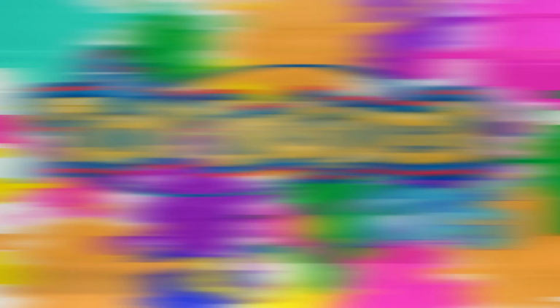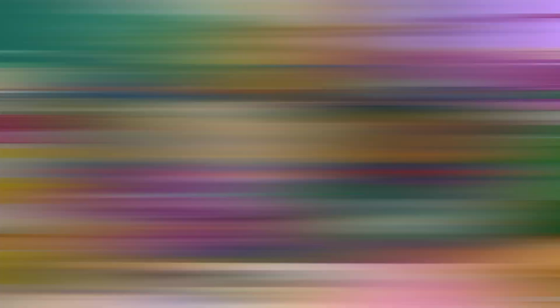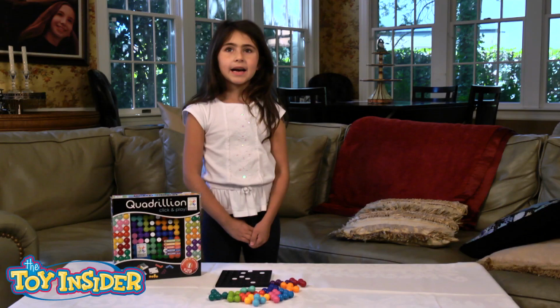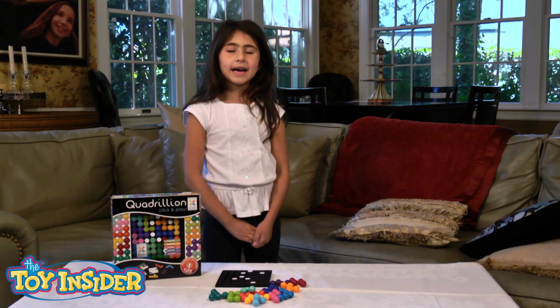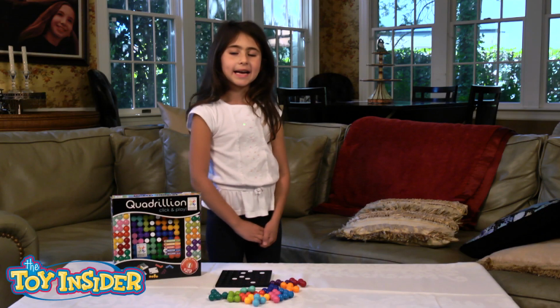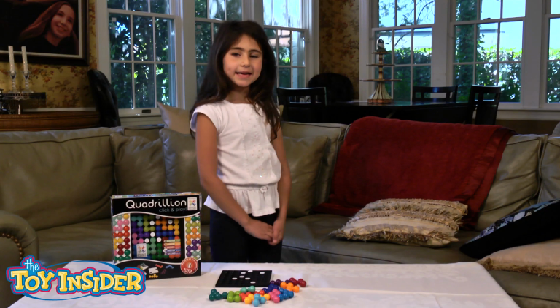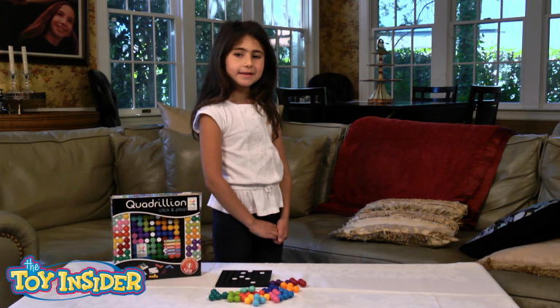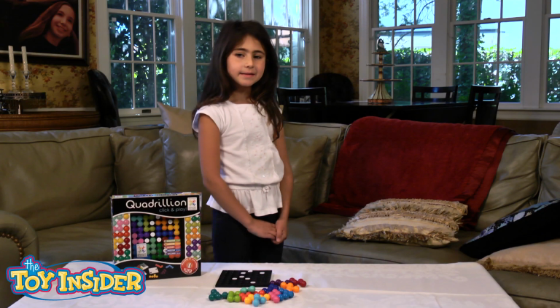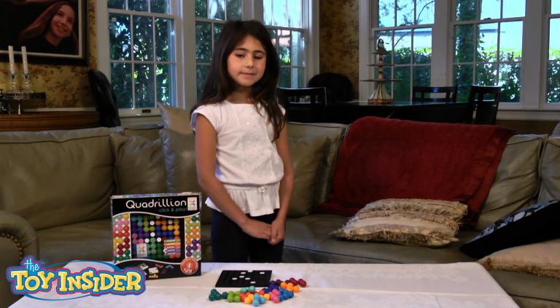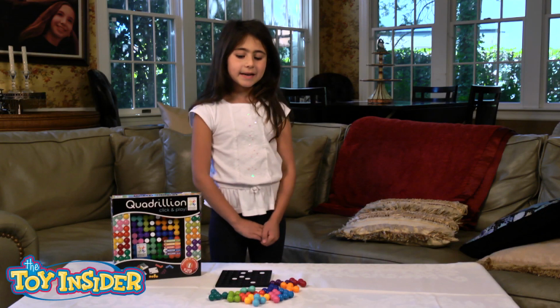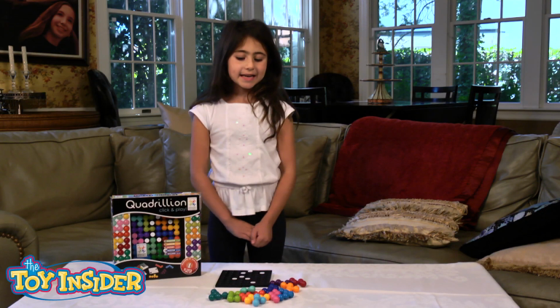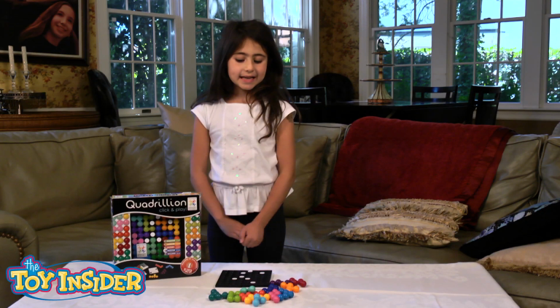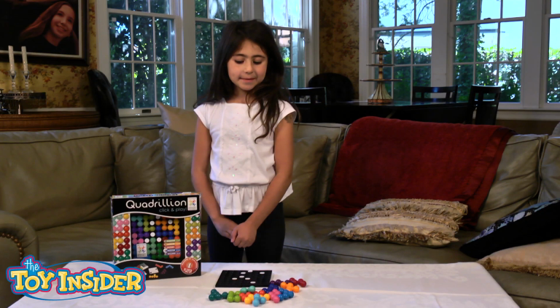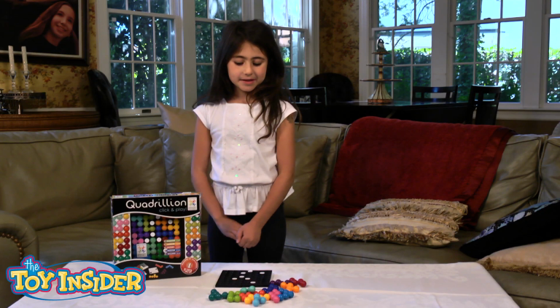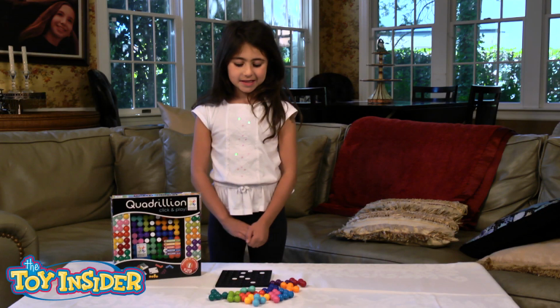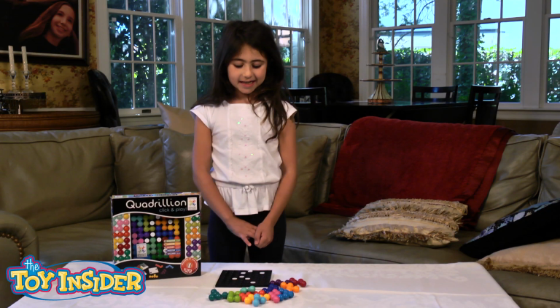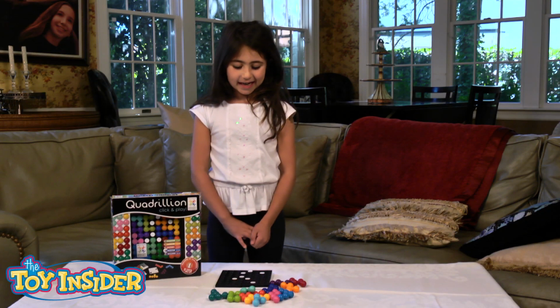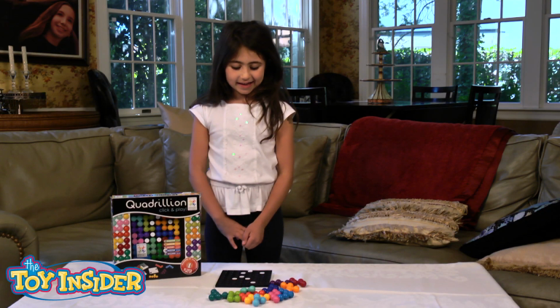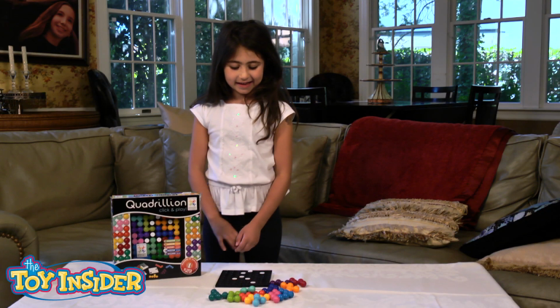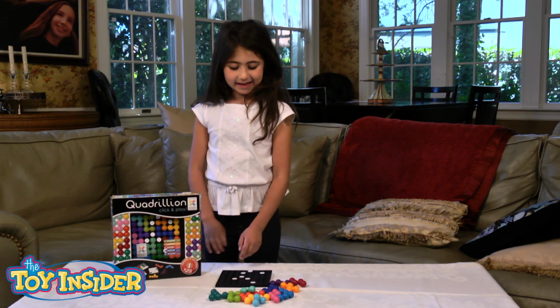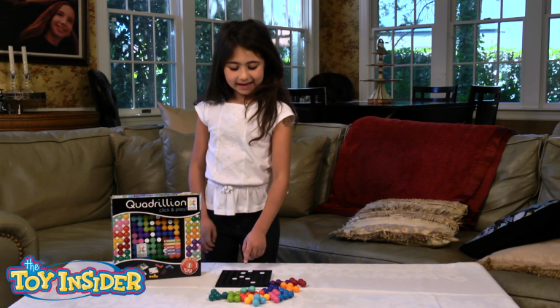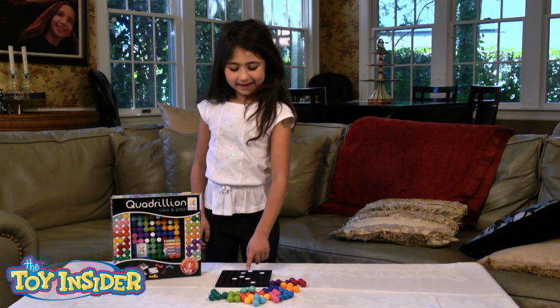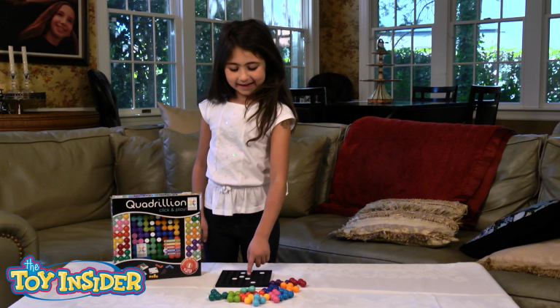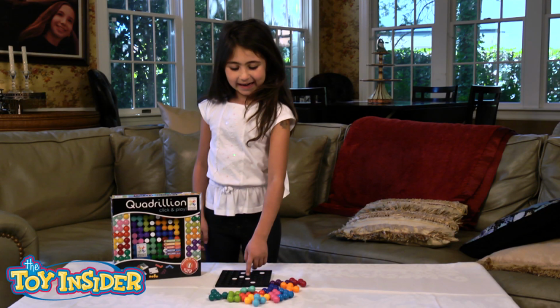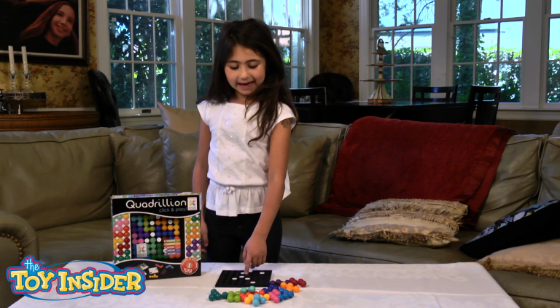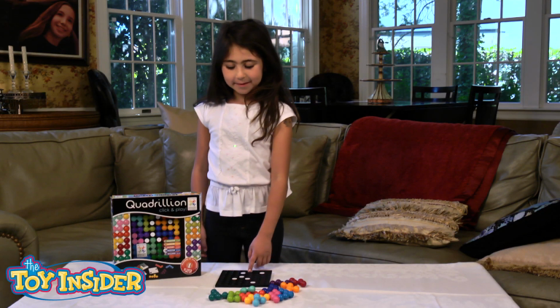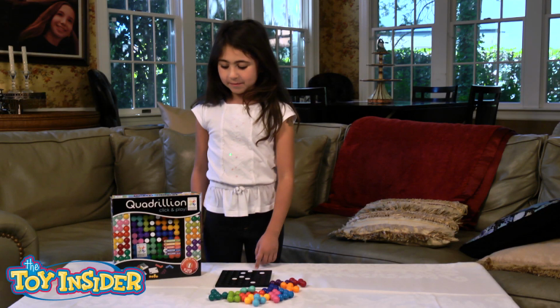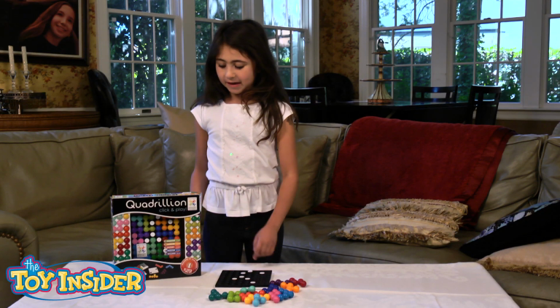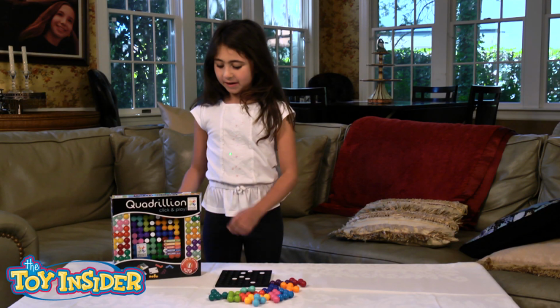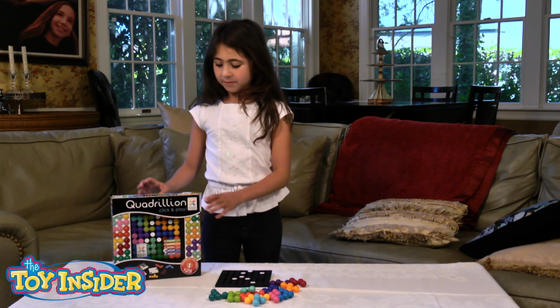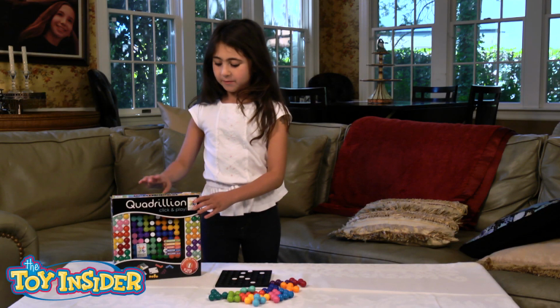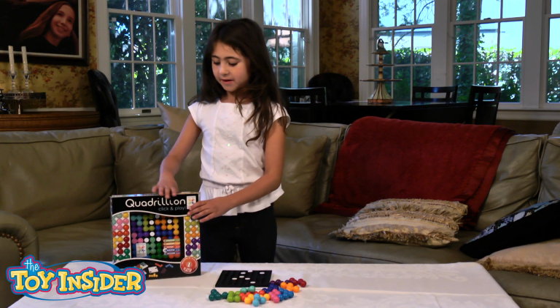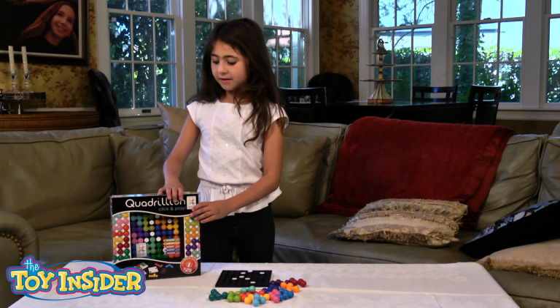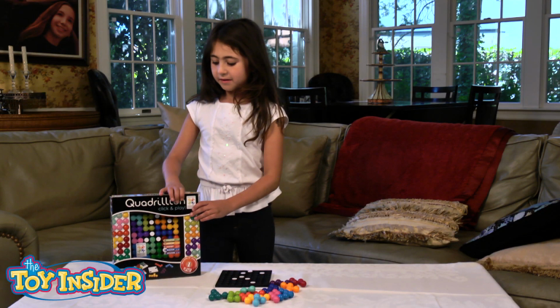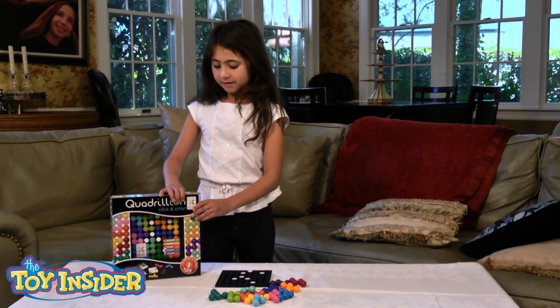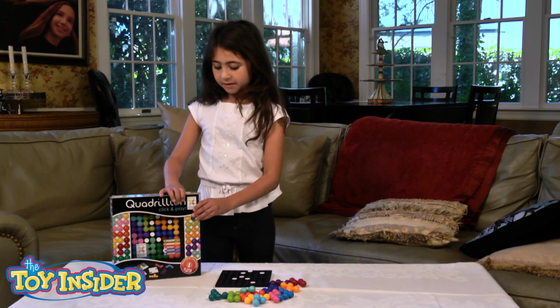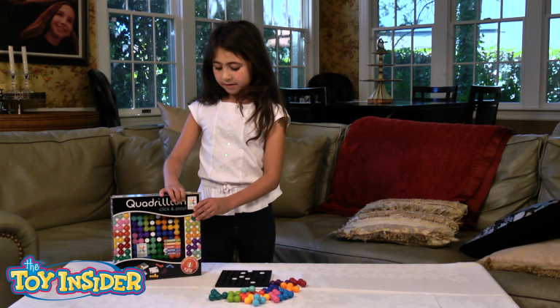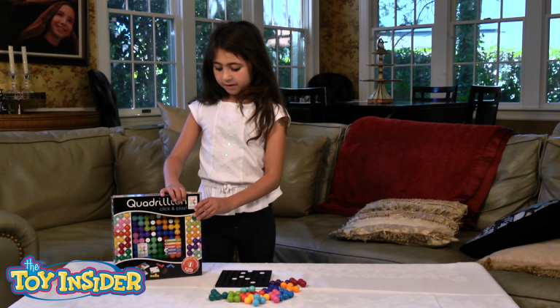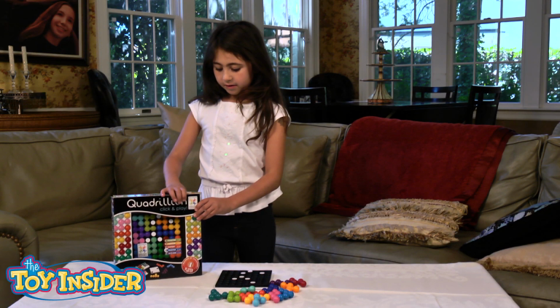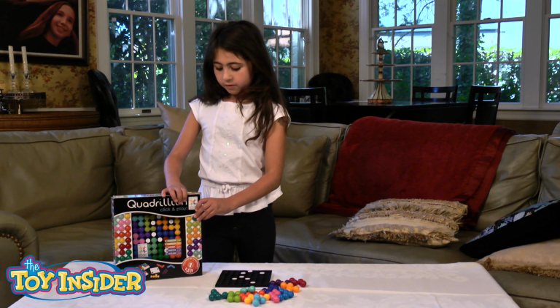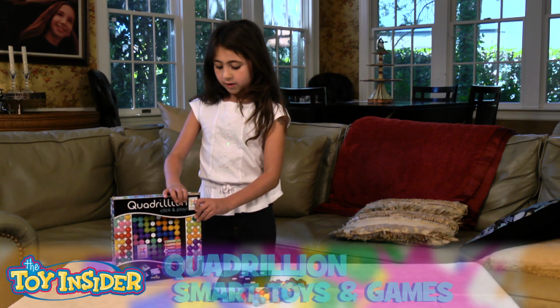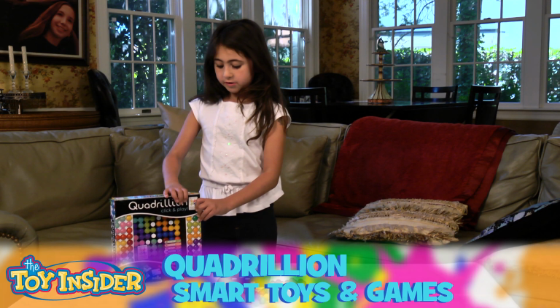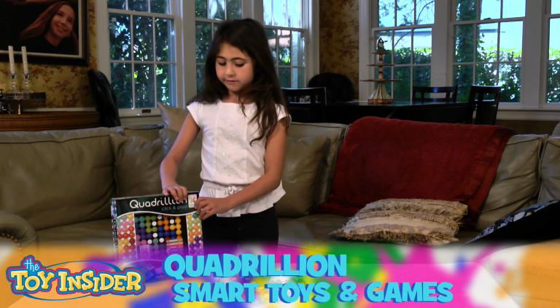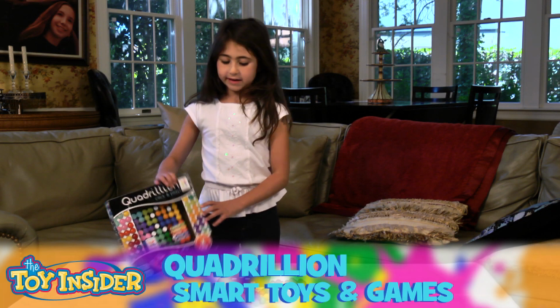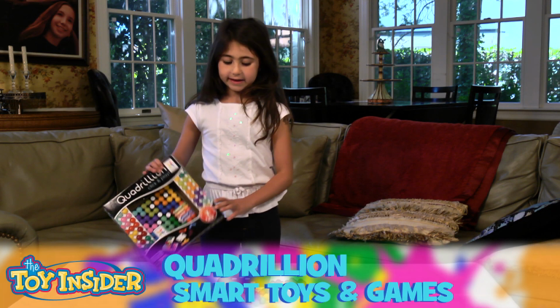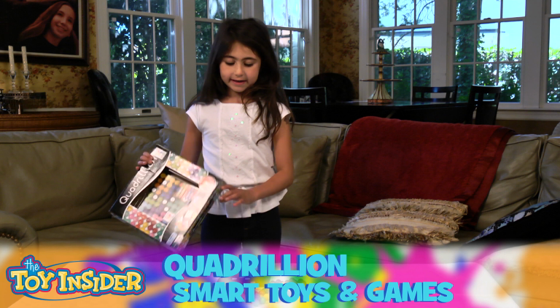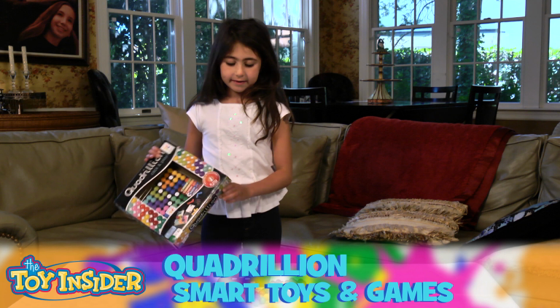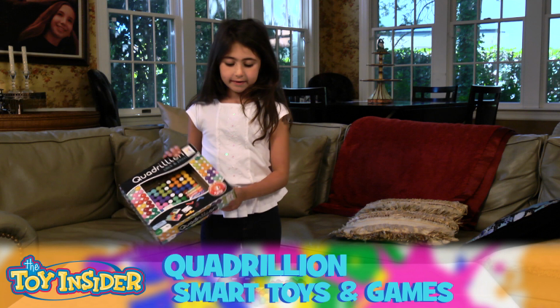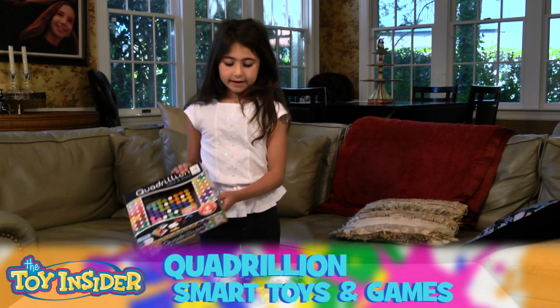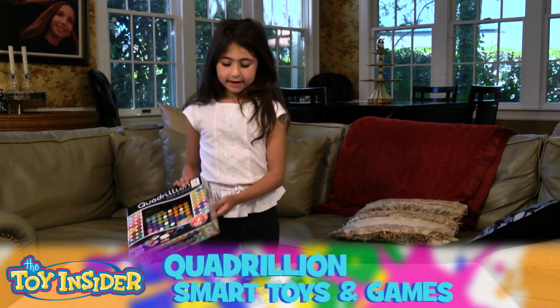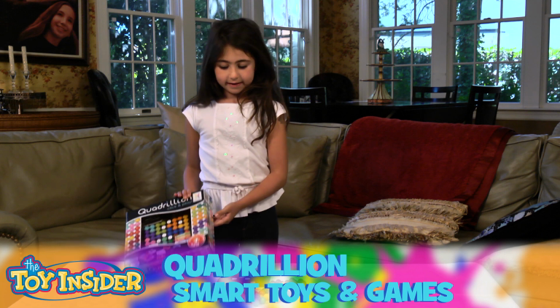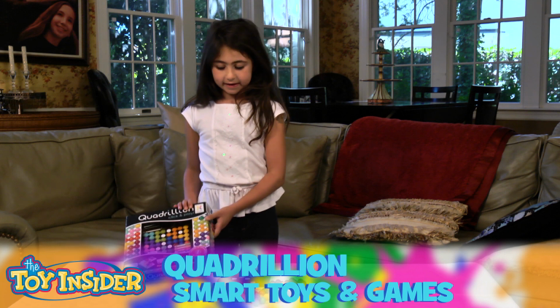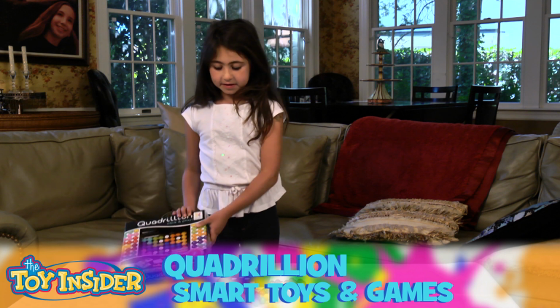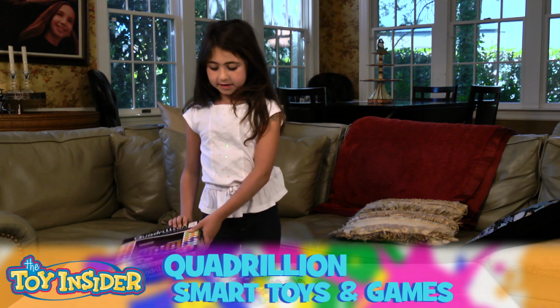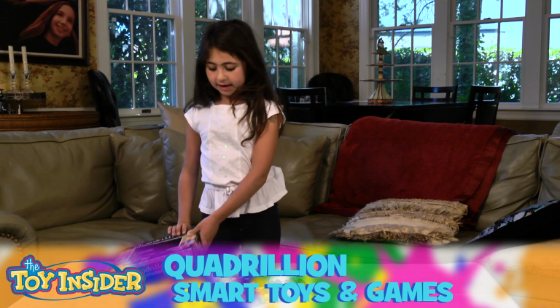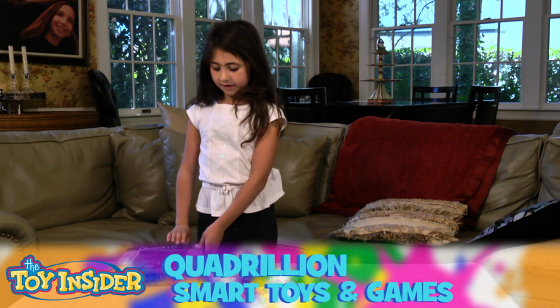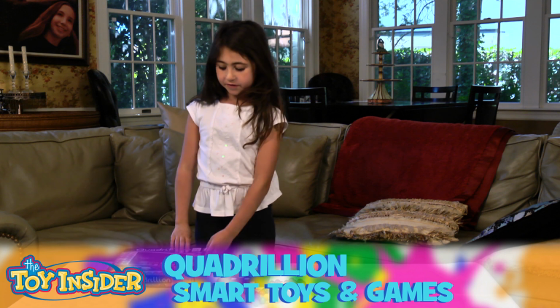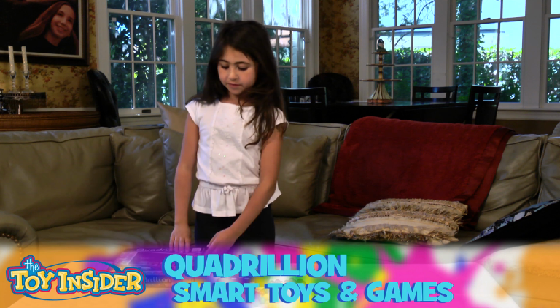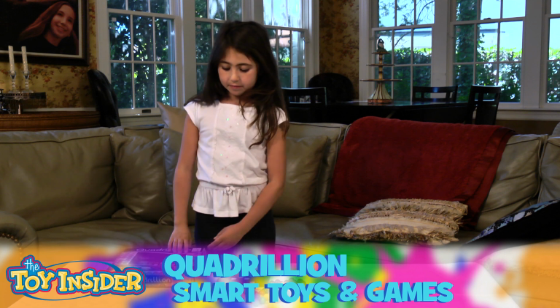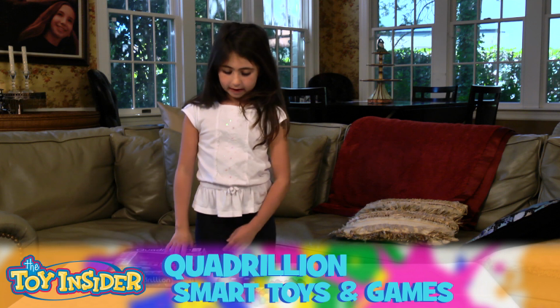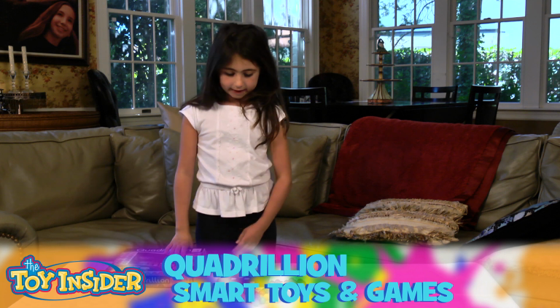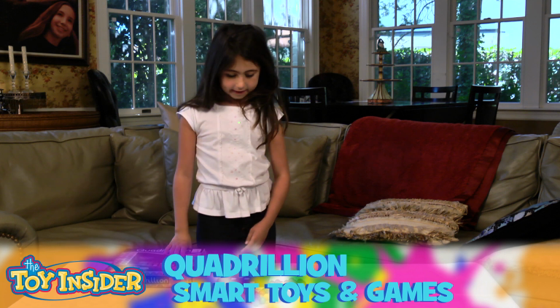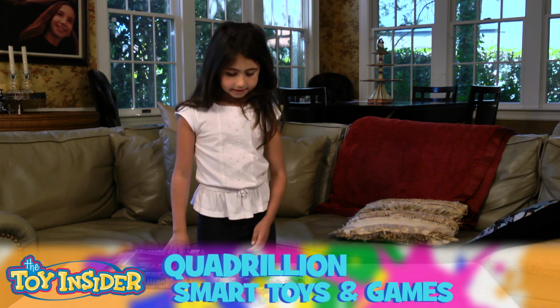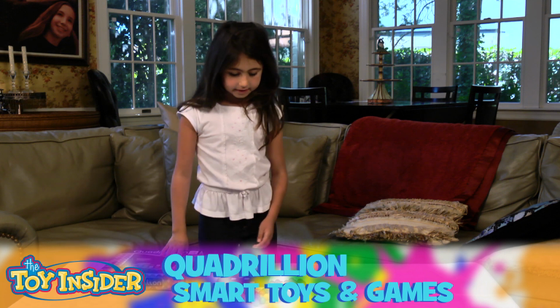Hi, my name is Shiley and I'm playing with Quadrillion. And this is how you play it.